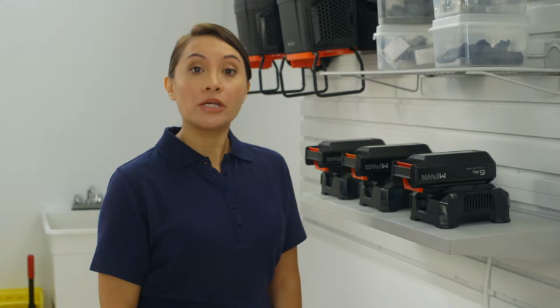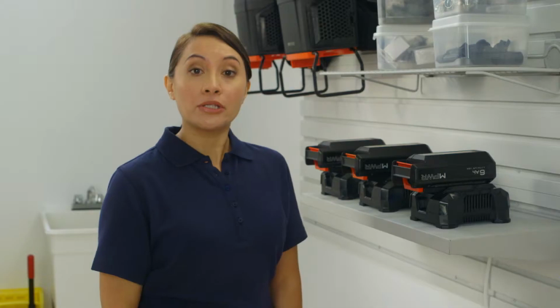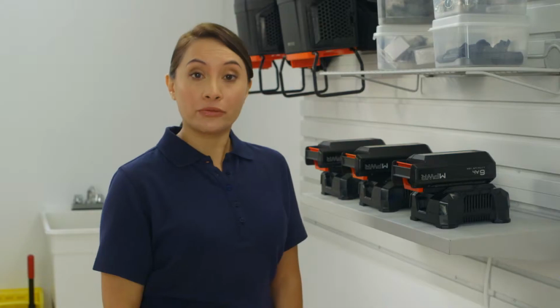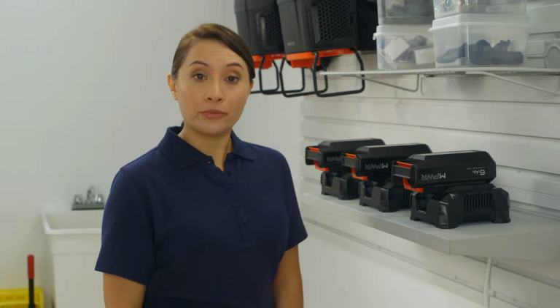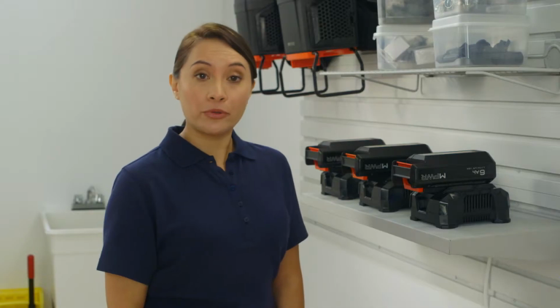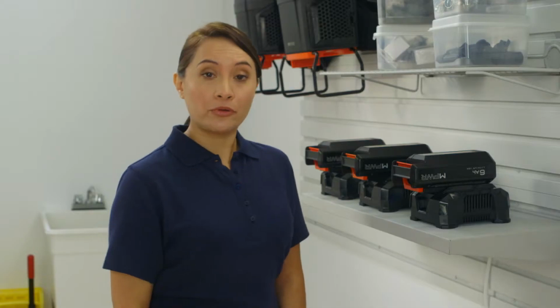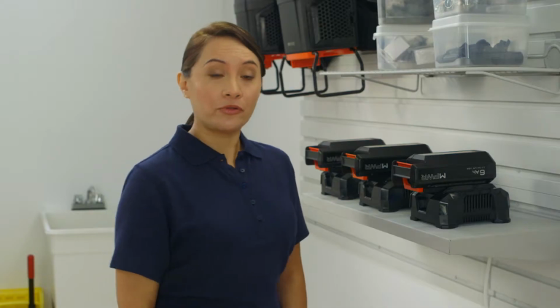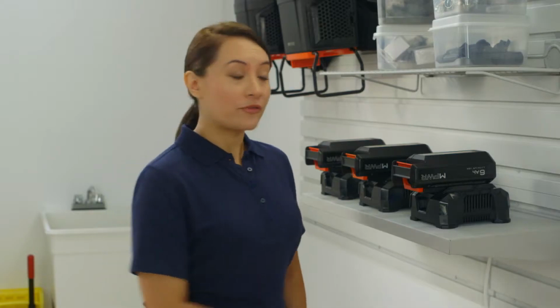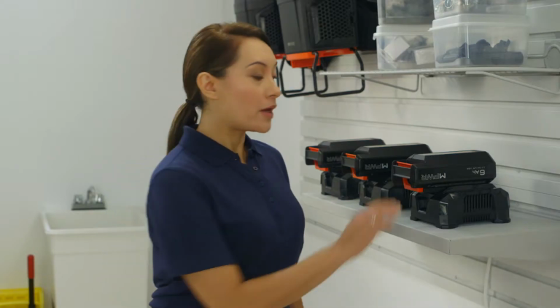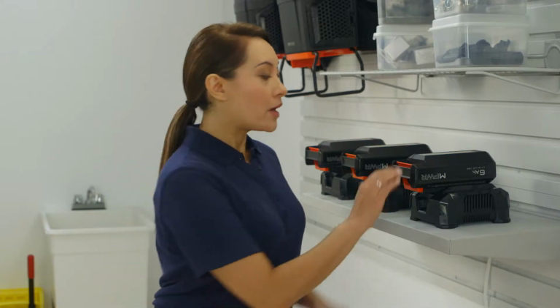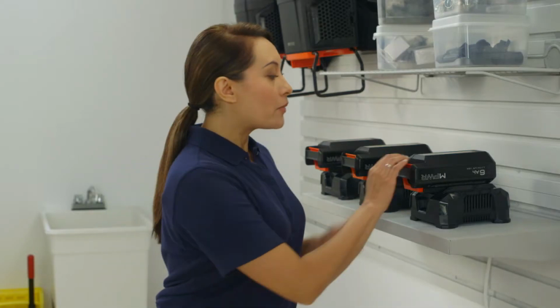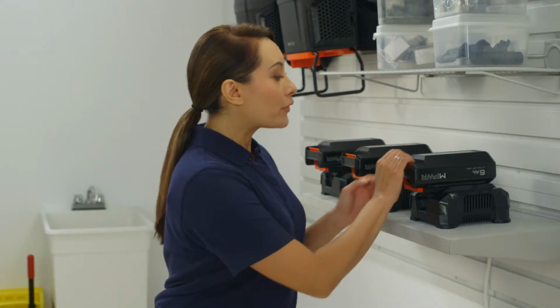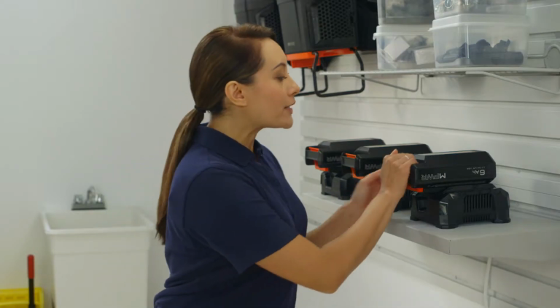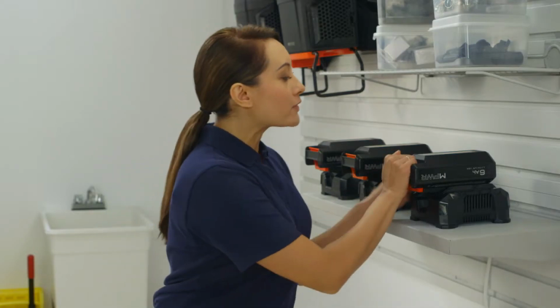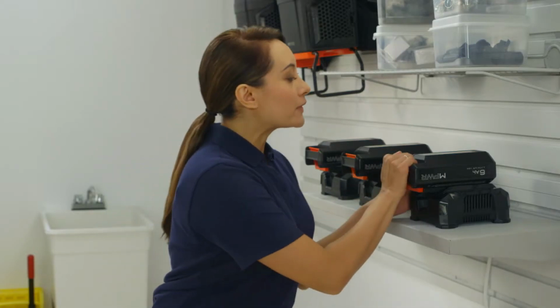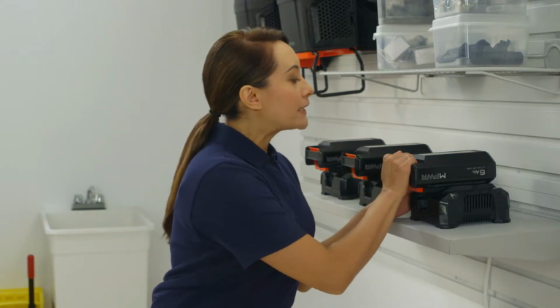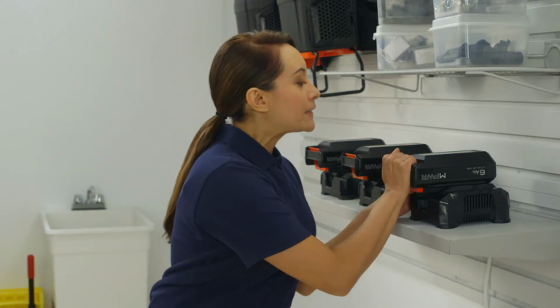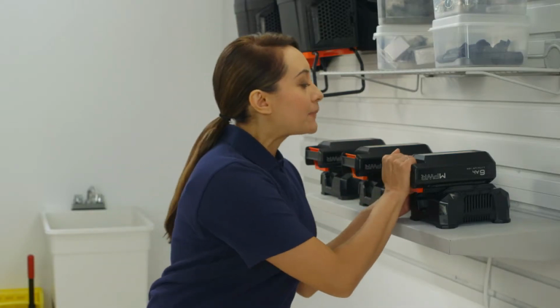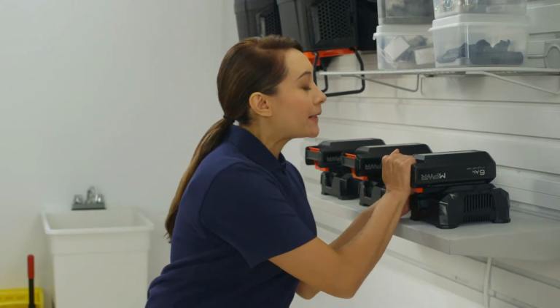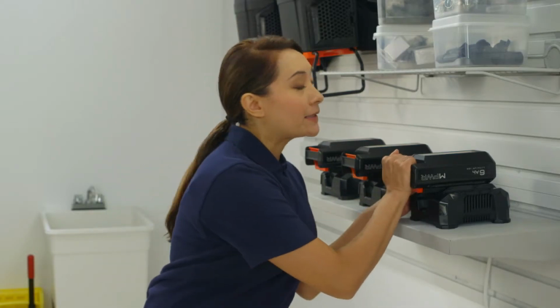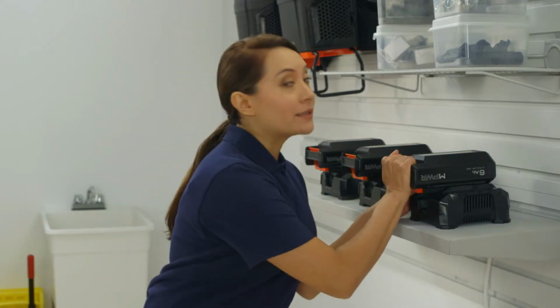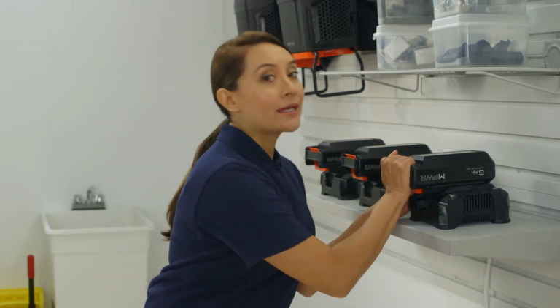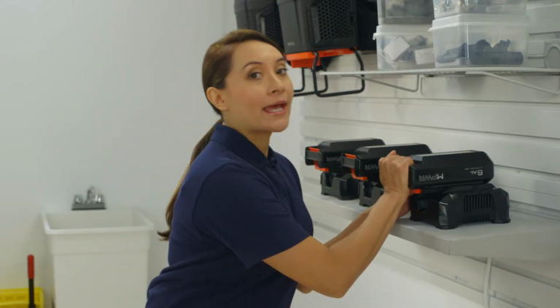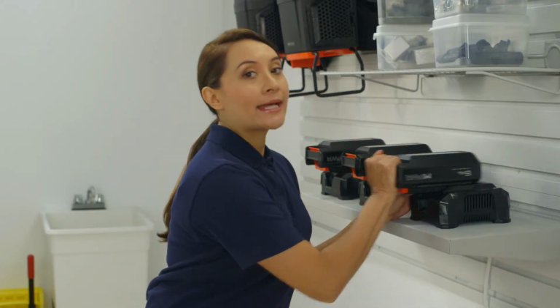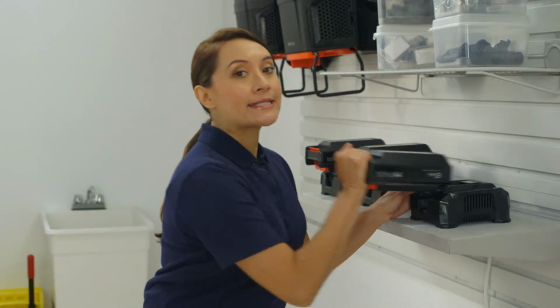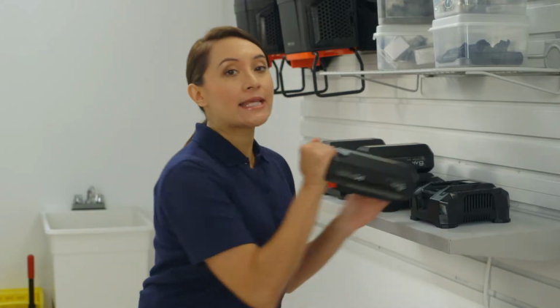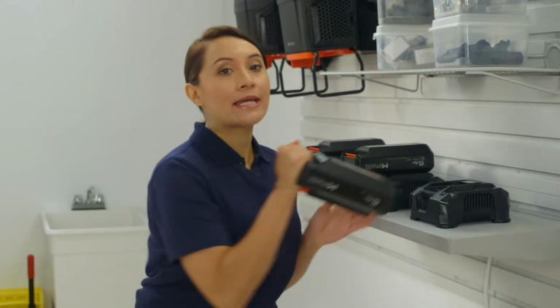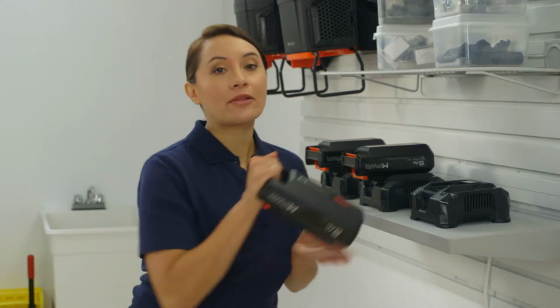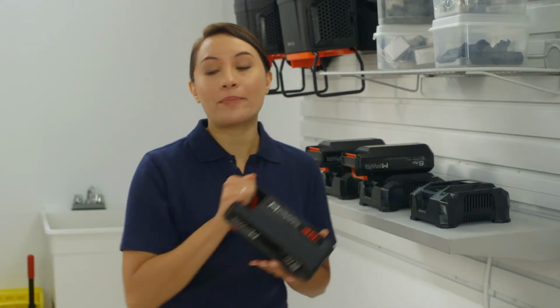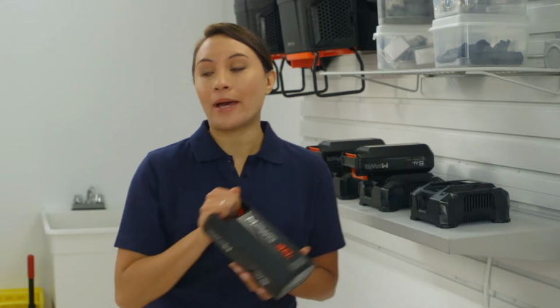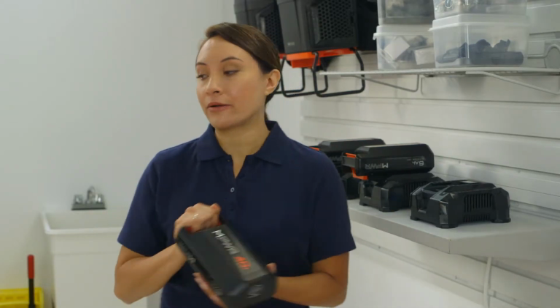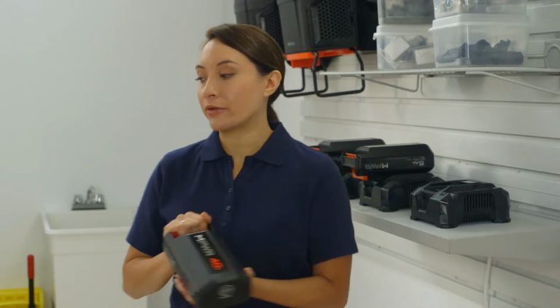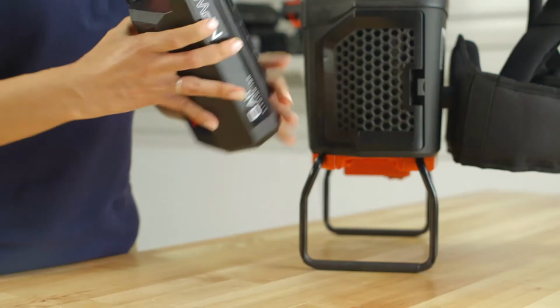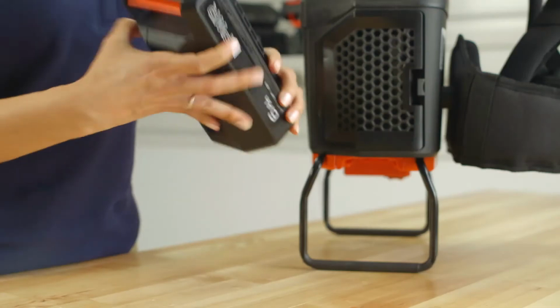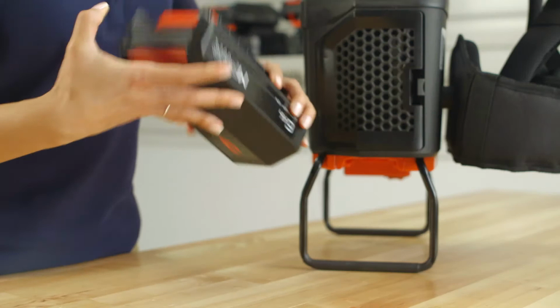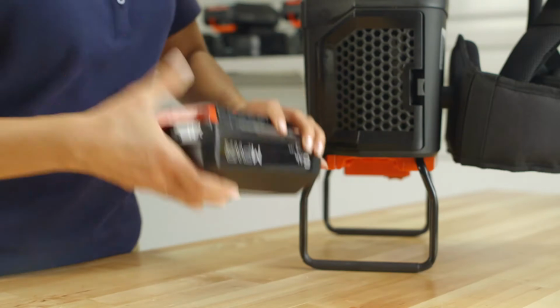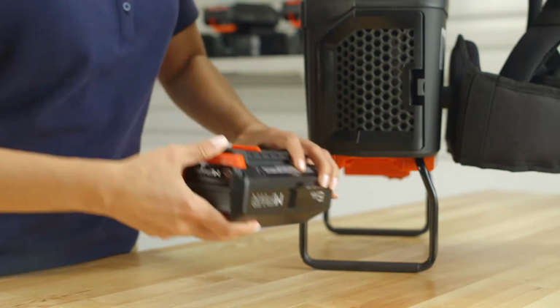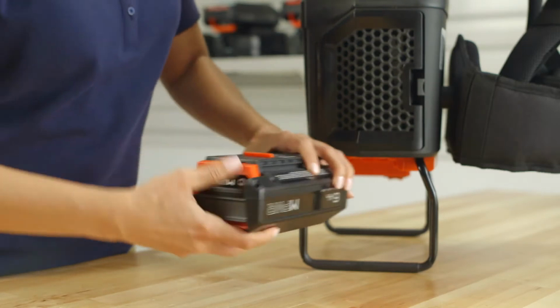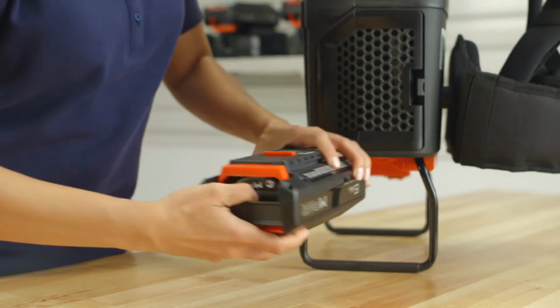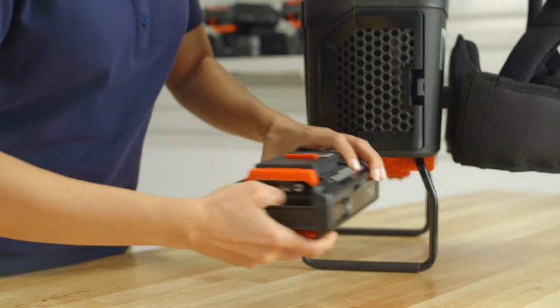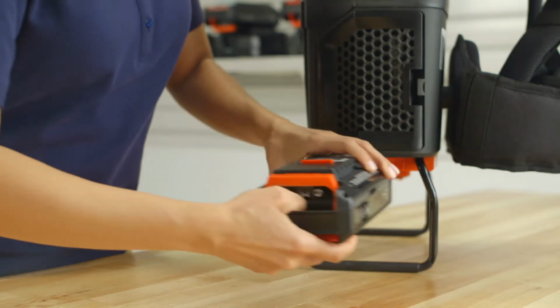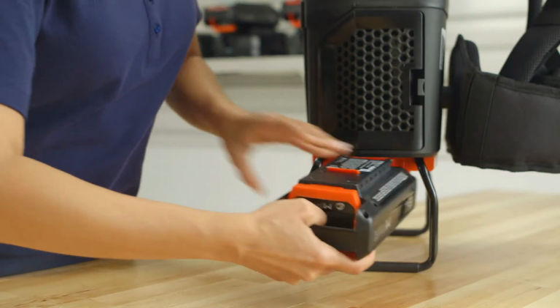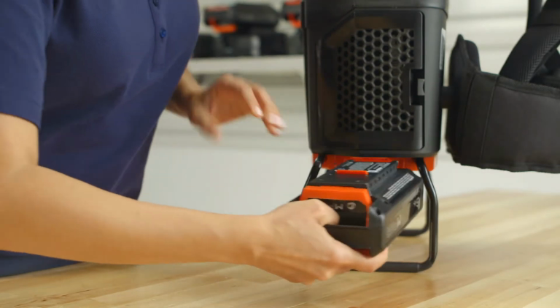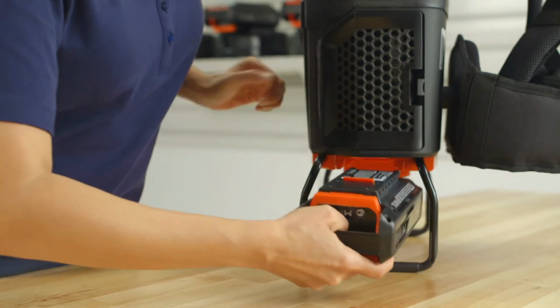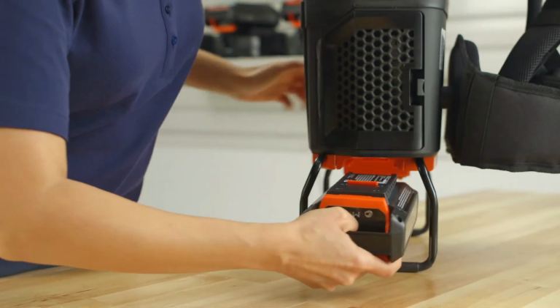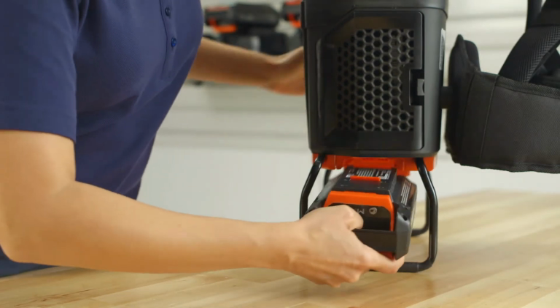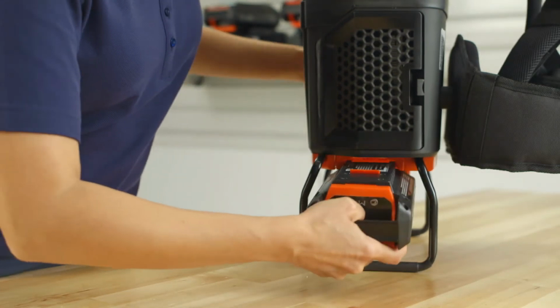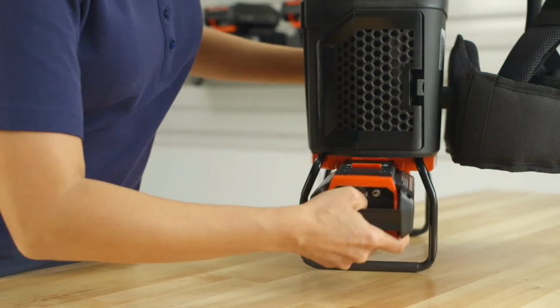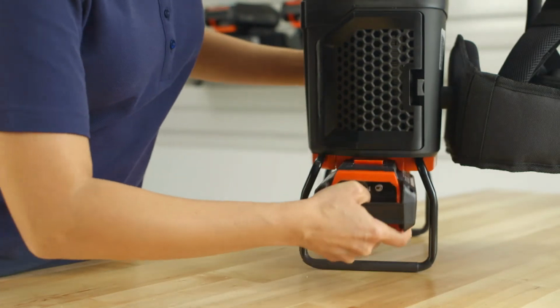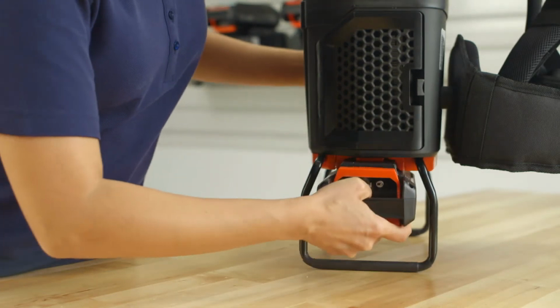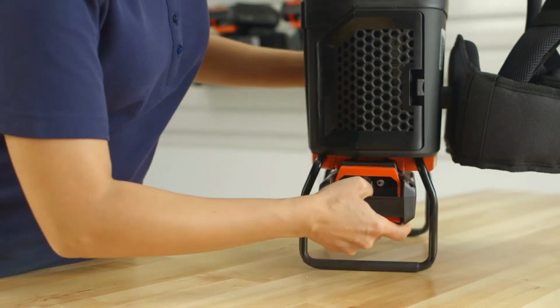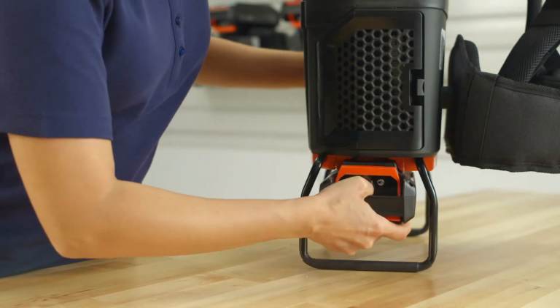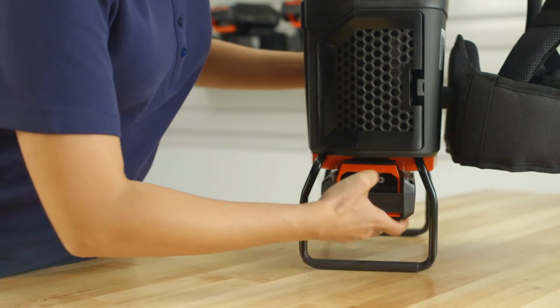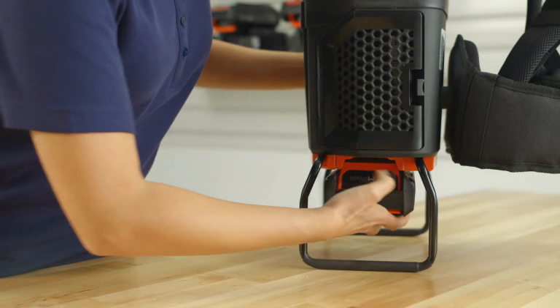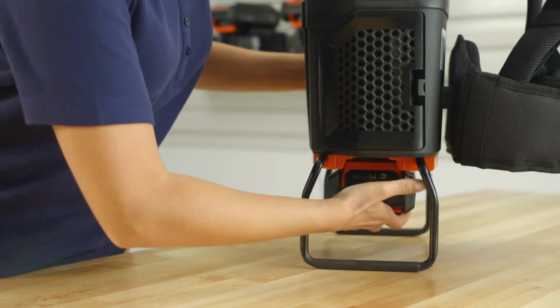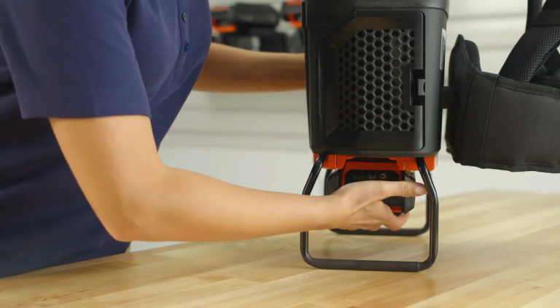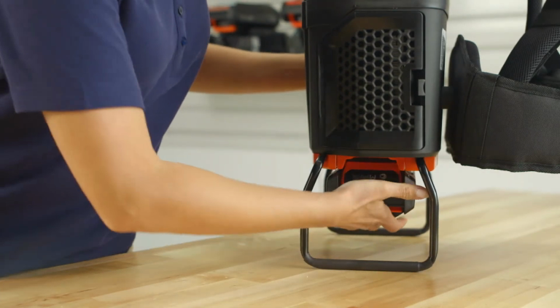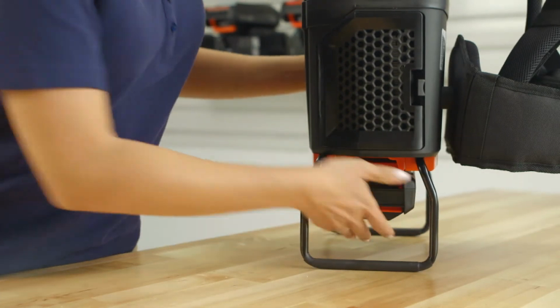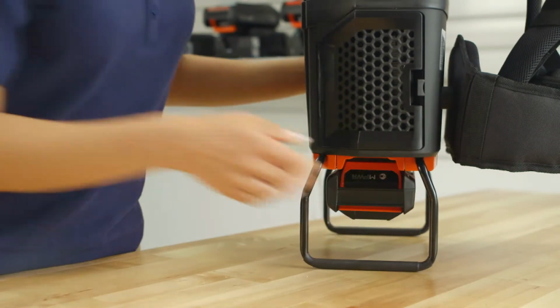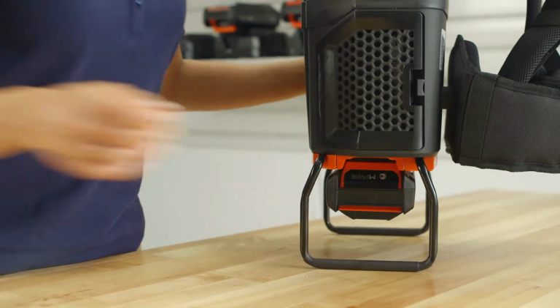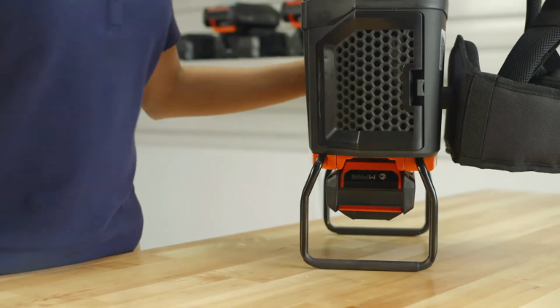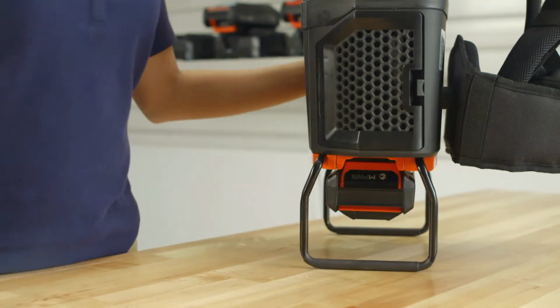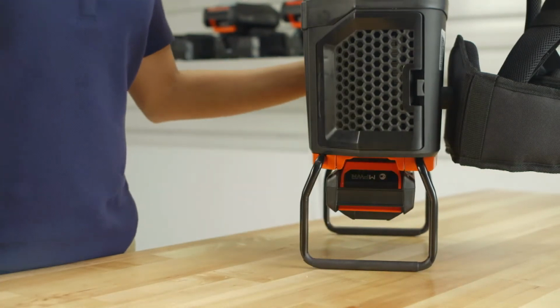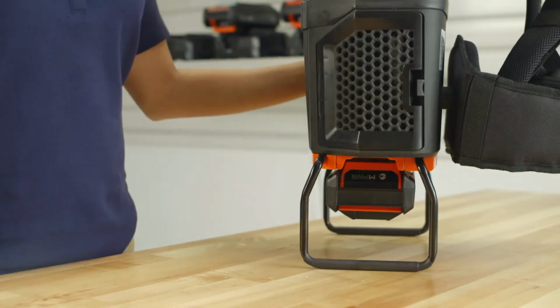To remove, press the release button and slide out the battery. Then slide the battery into the vacuum until it locks into place.